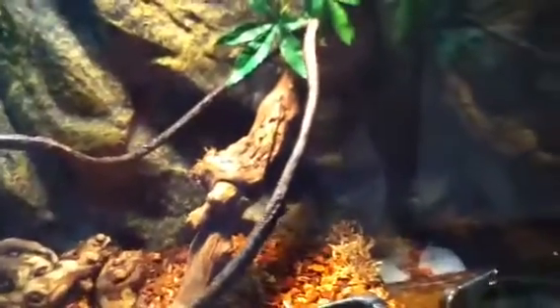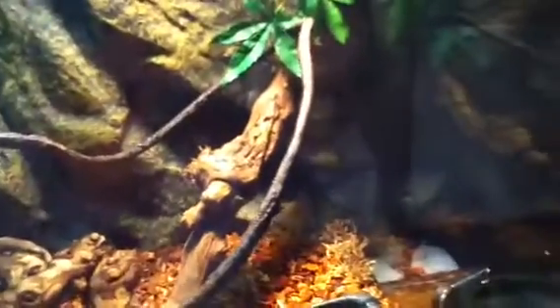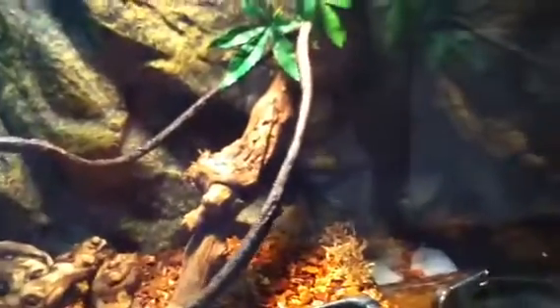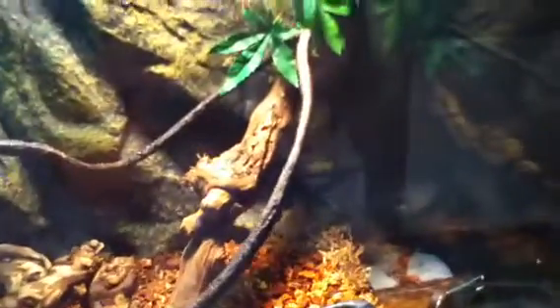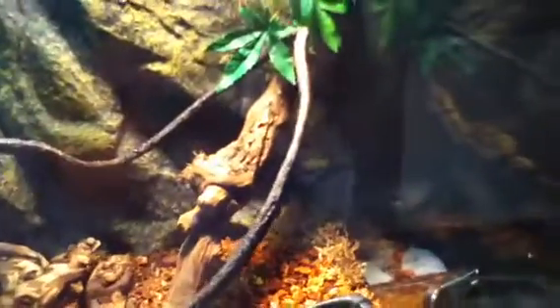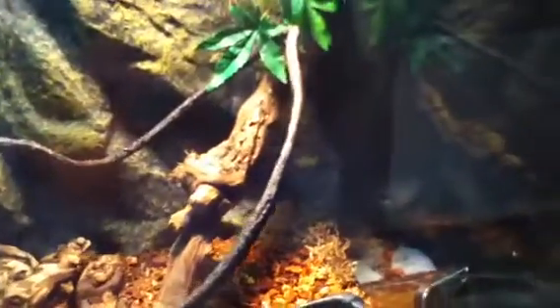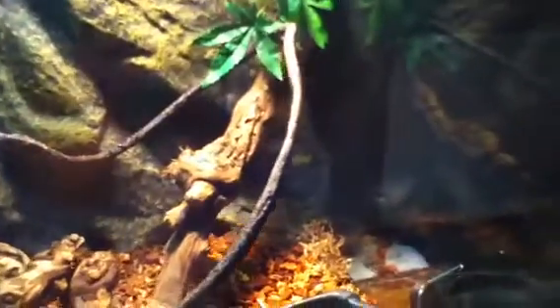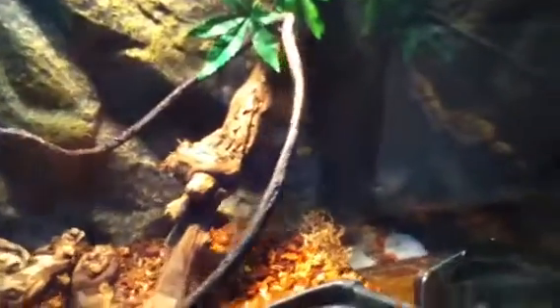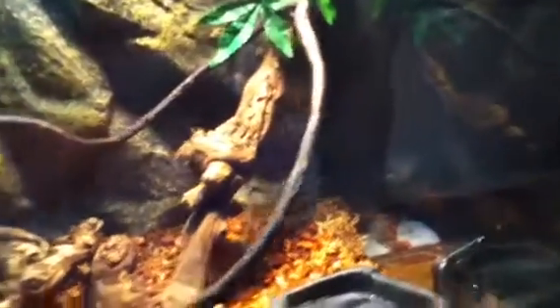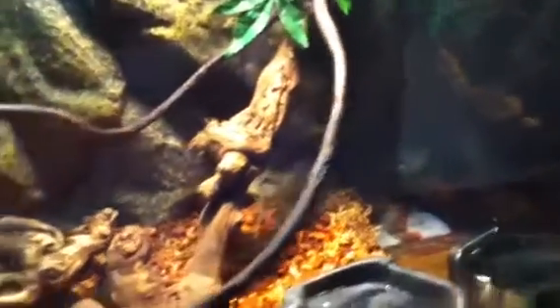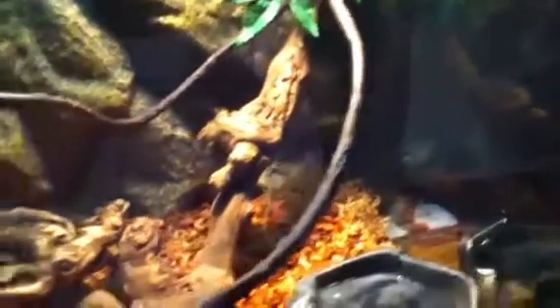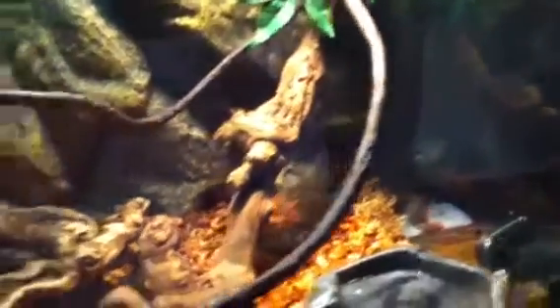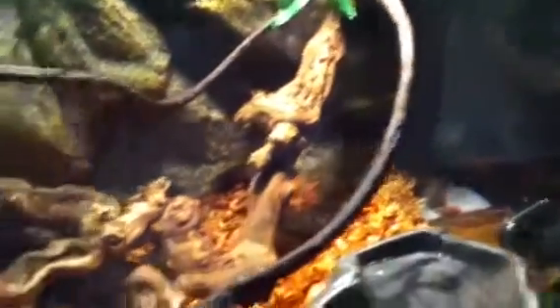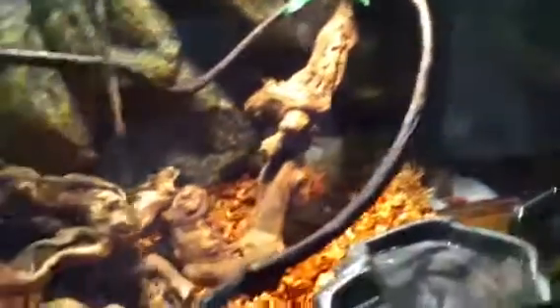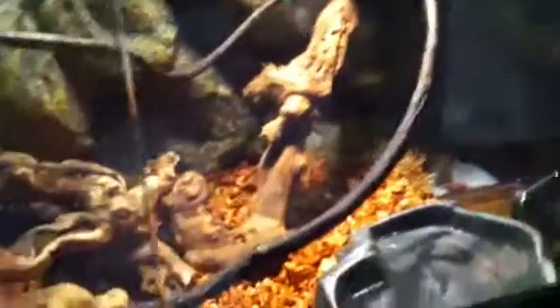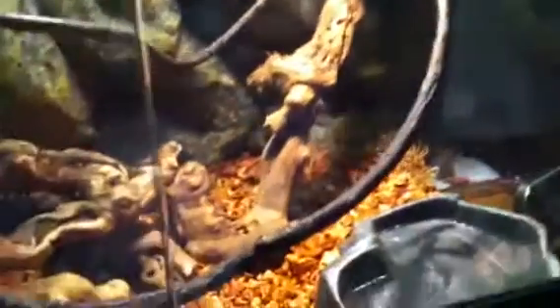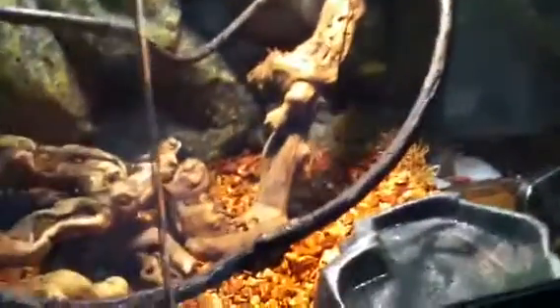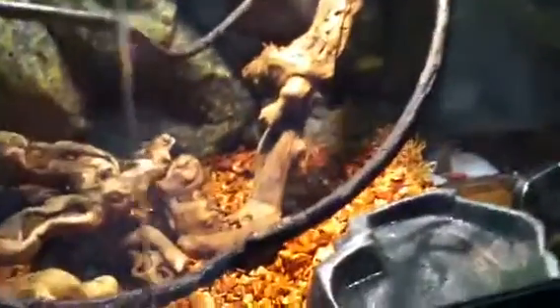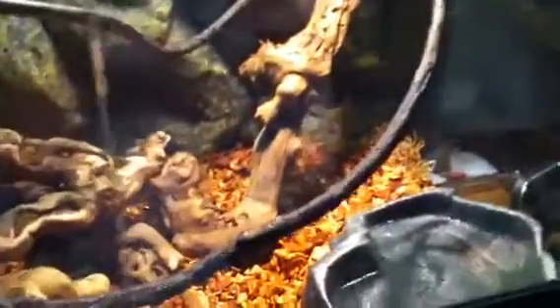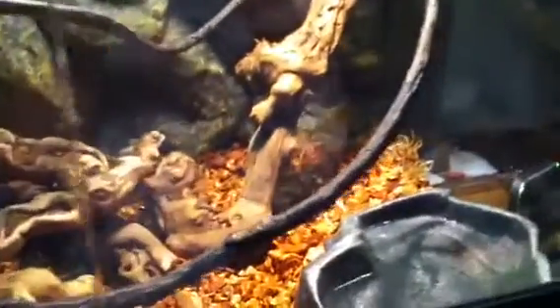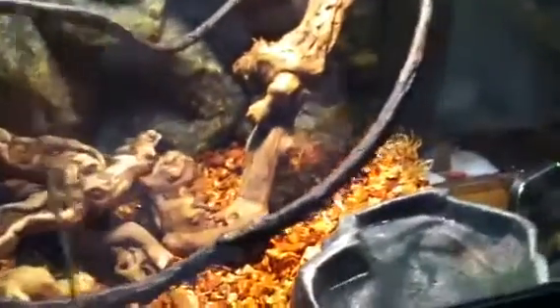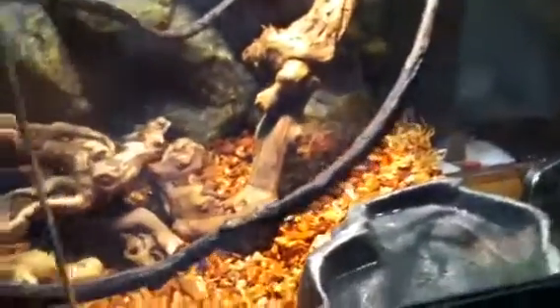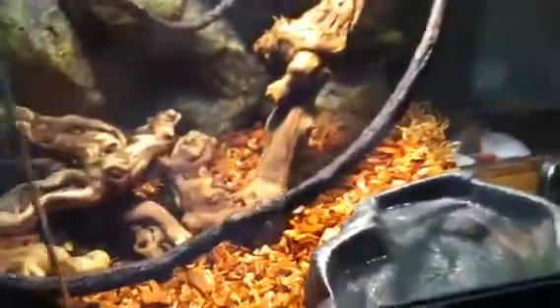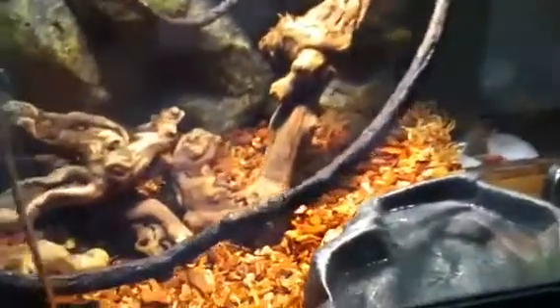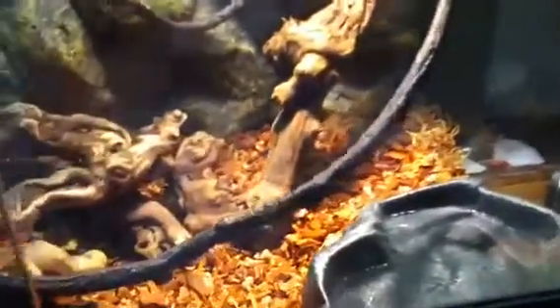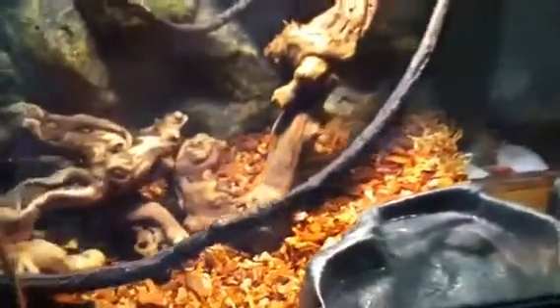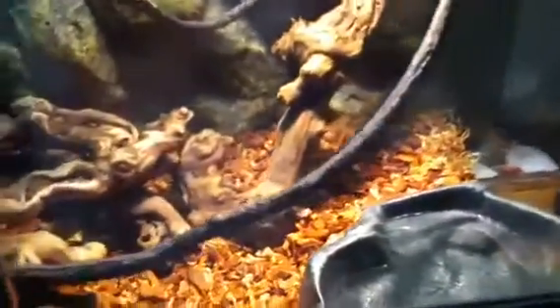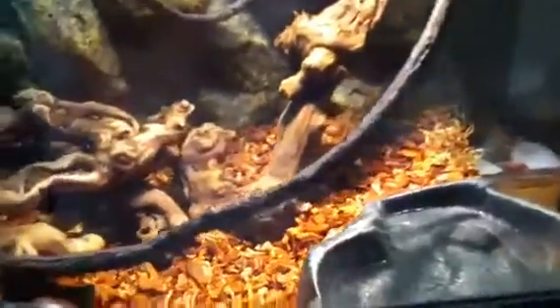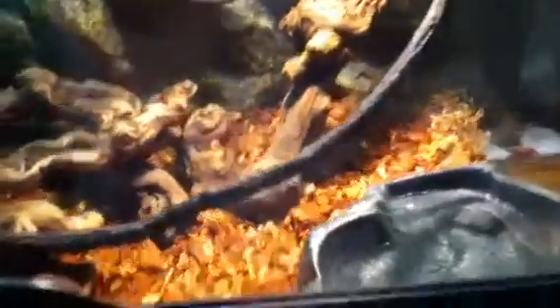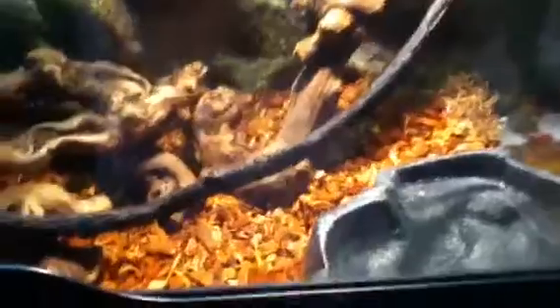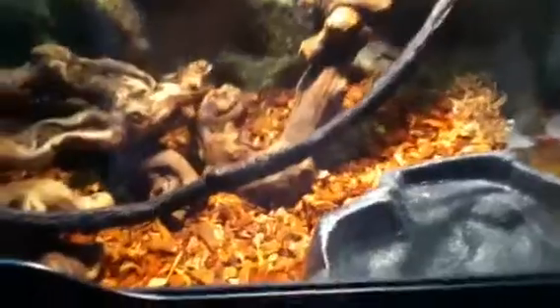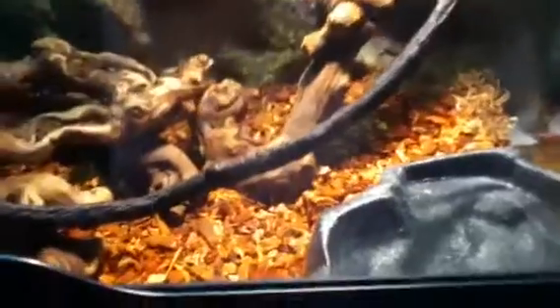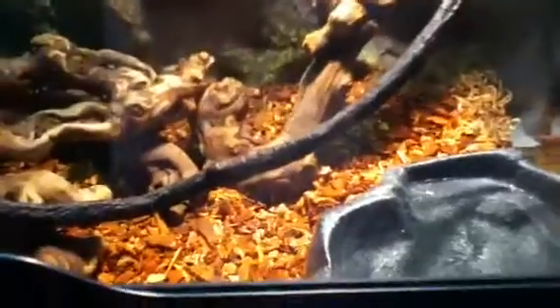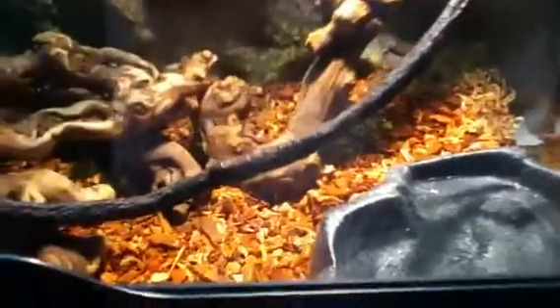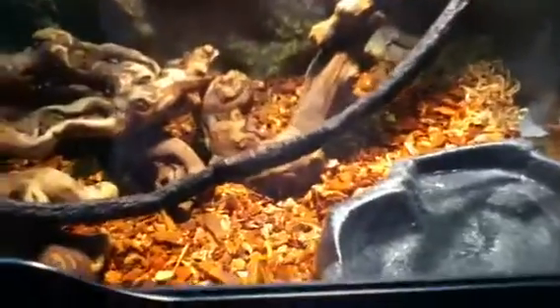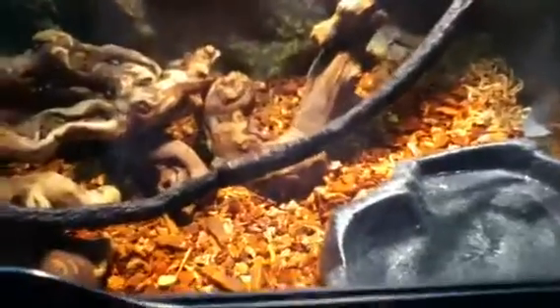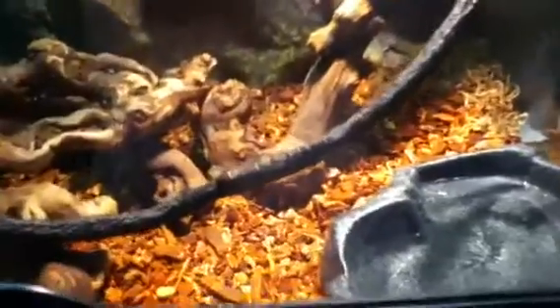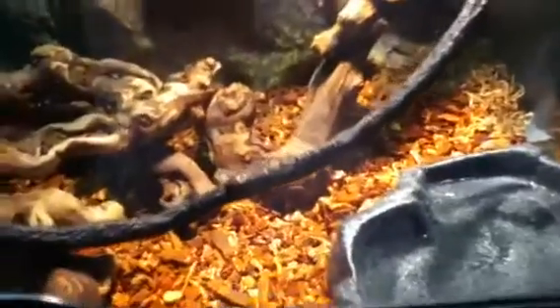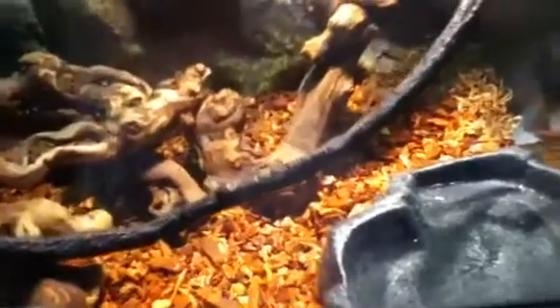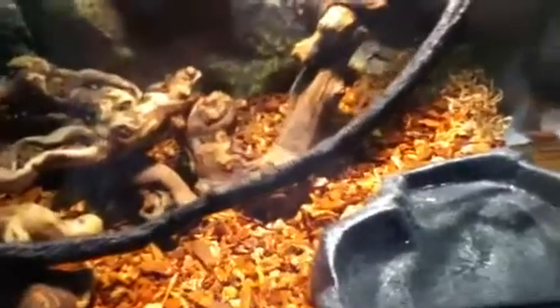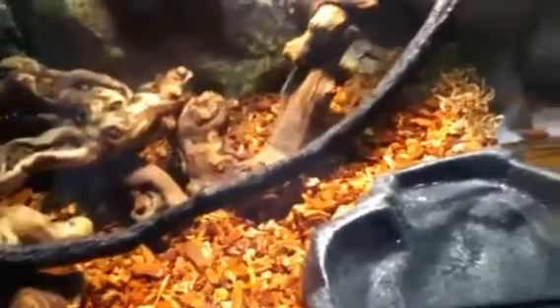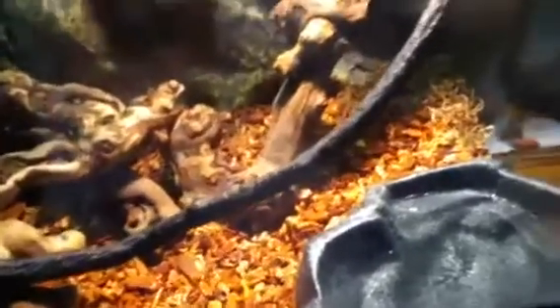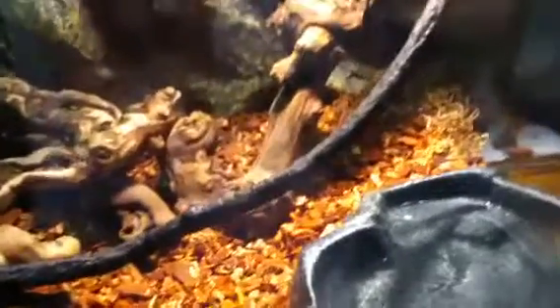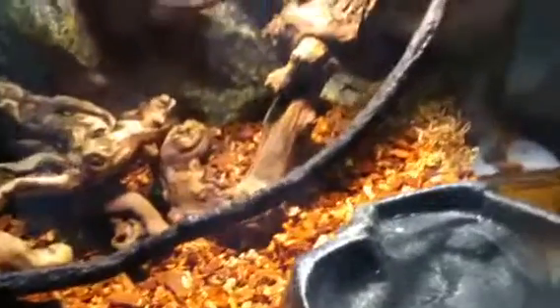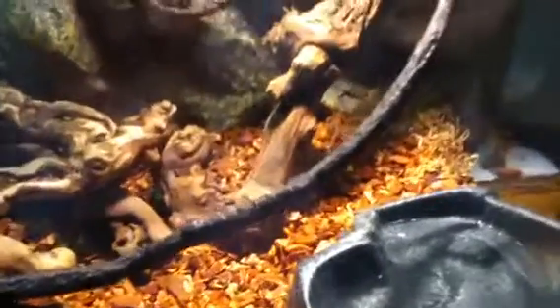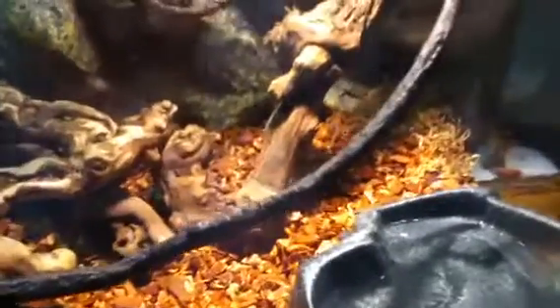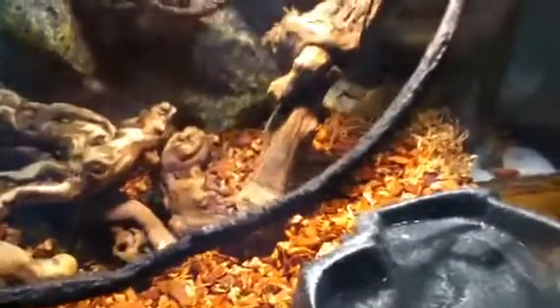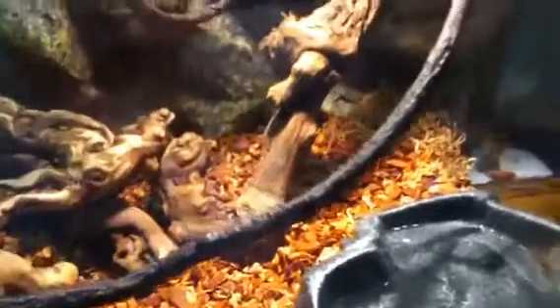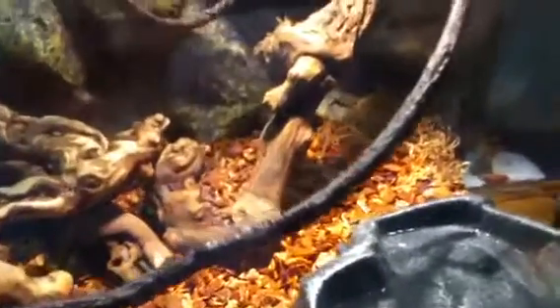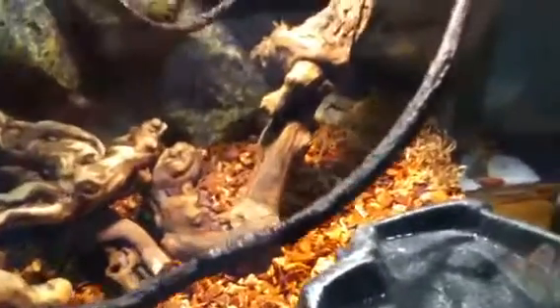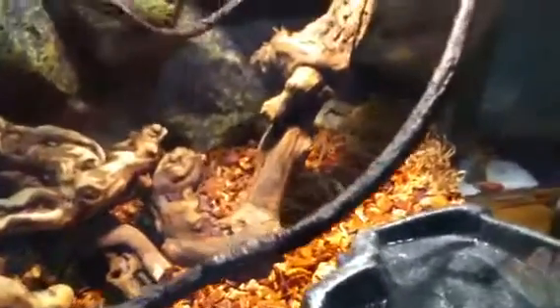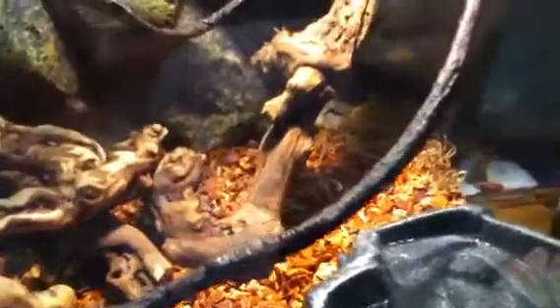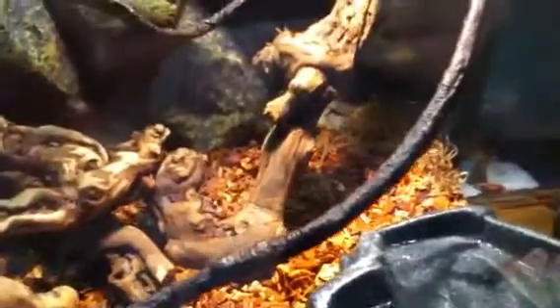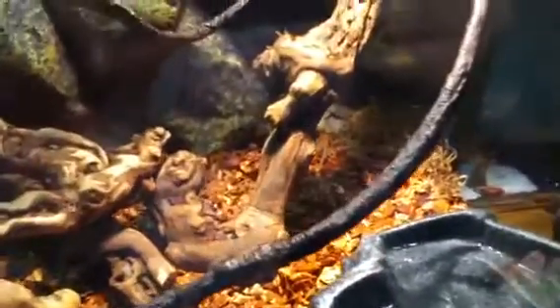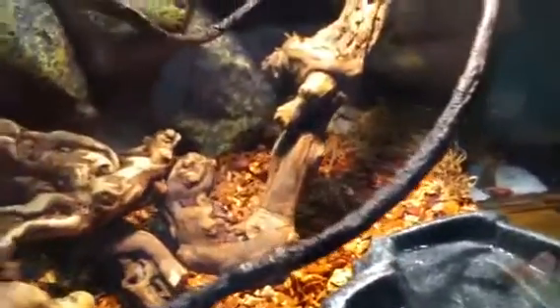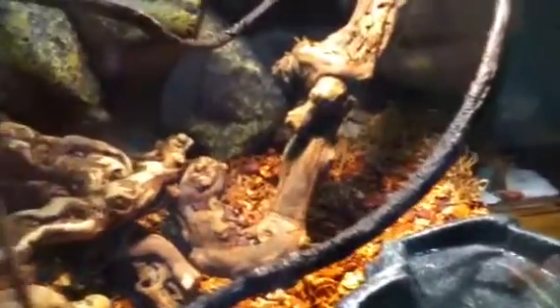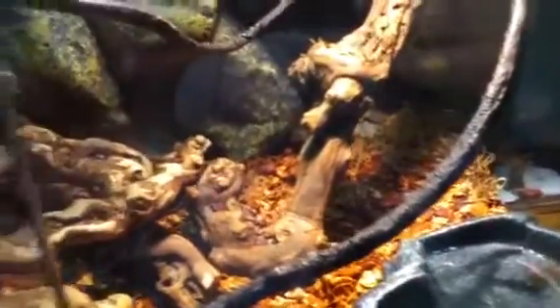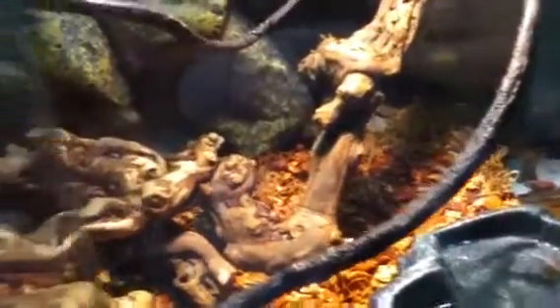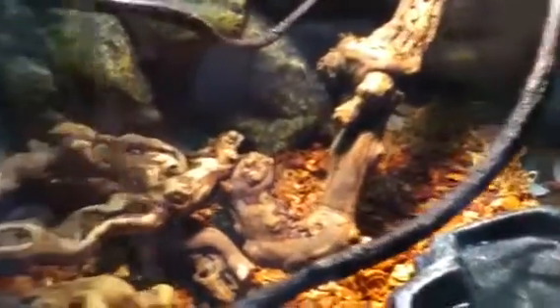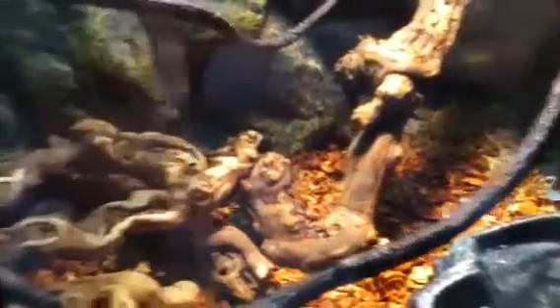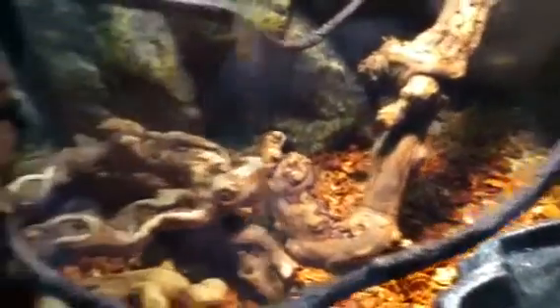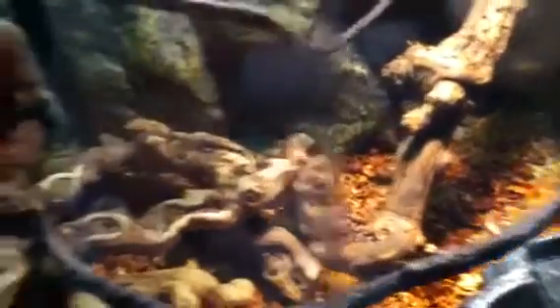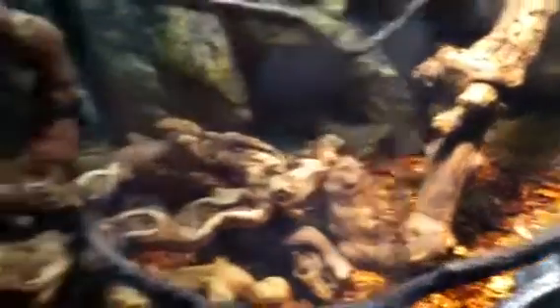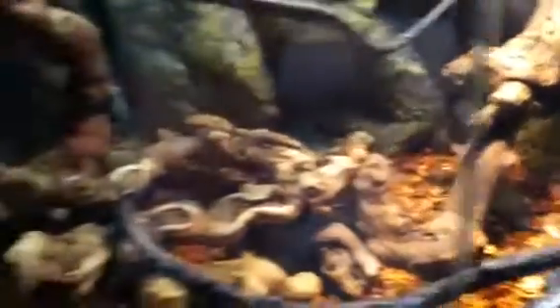Right there he's got a 150-watt two-minute bathroom spotlight. And he's got a Reptisun 5.0. He gets his food dusted Wednesday and Sunday.